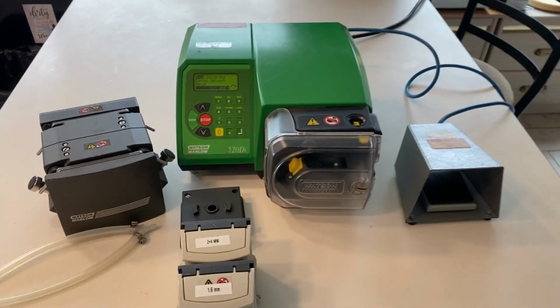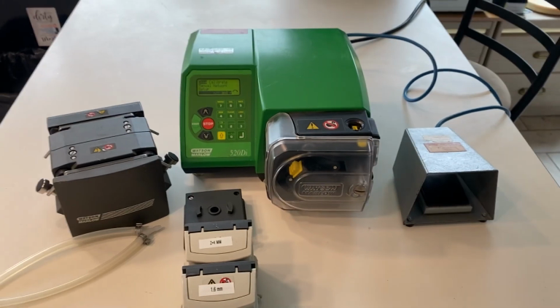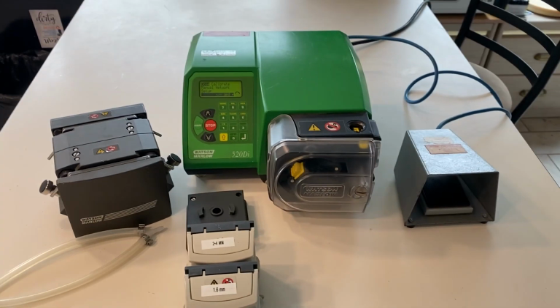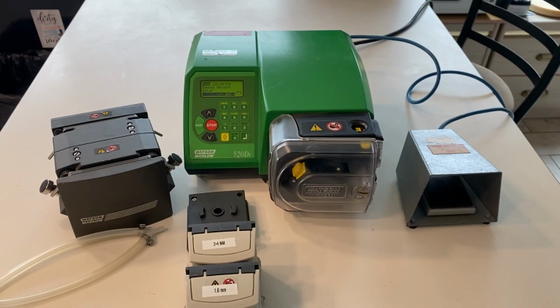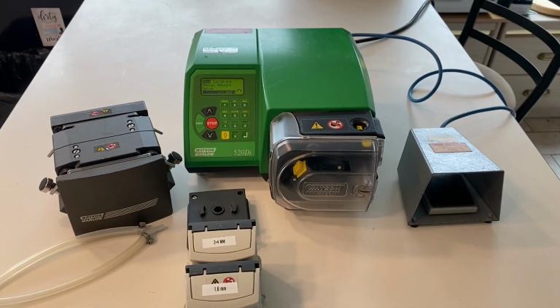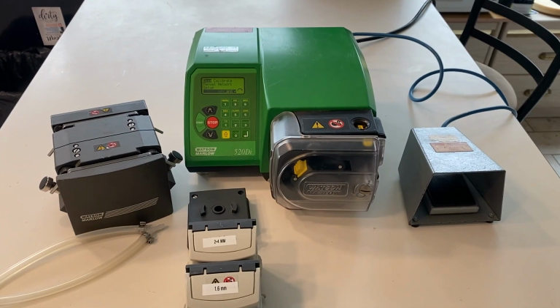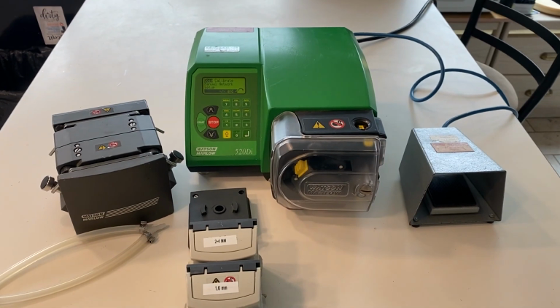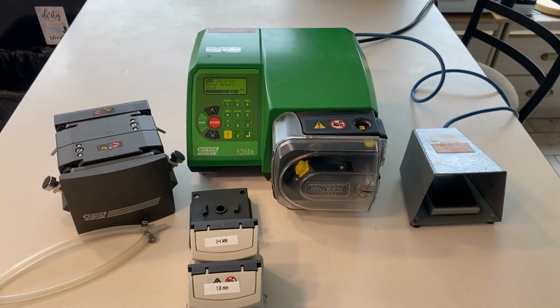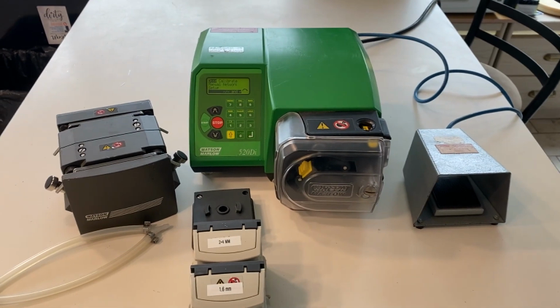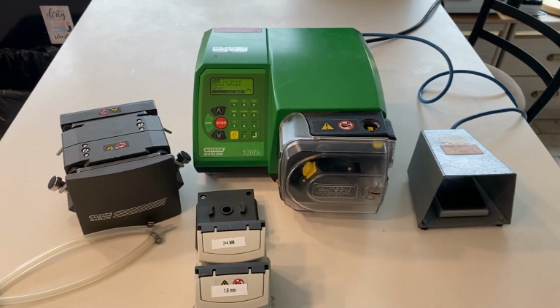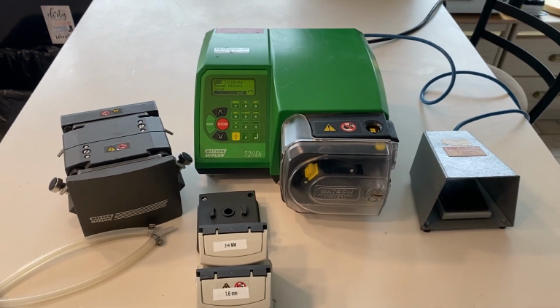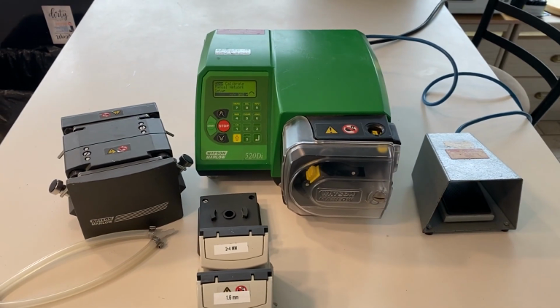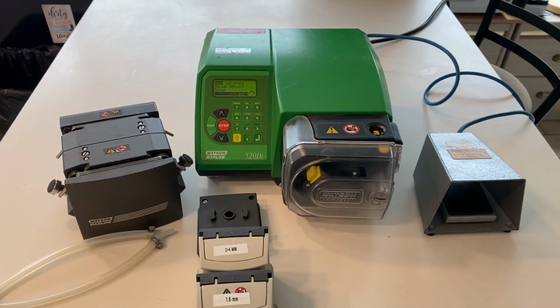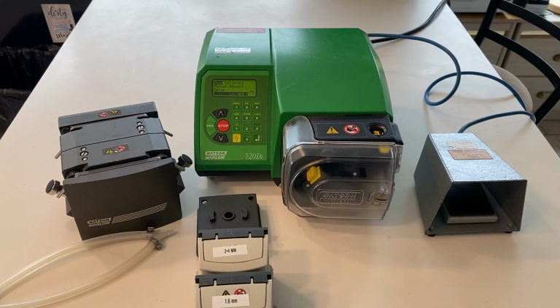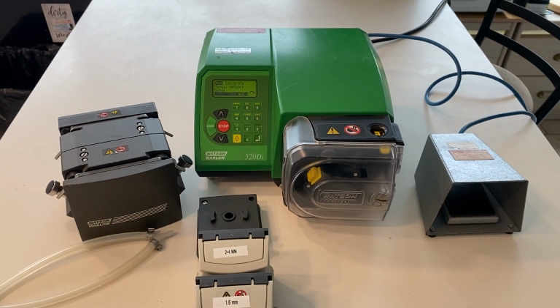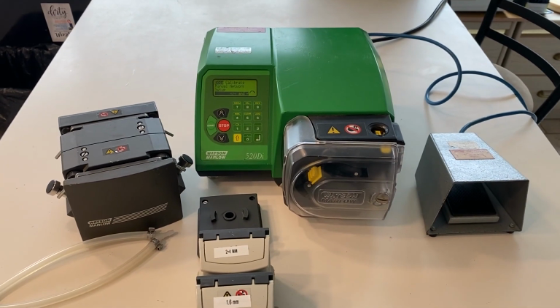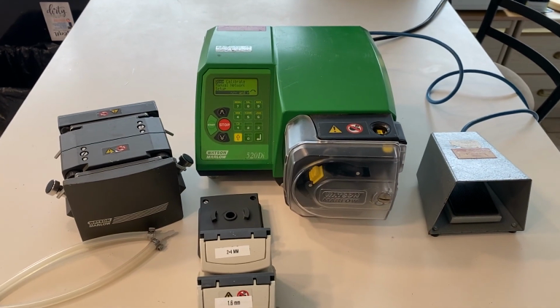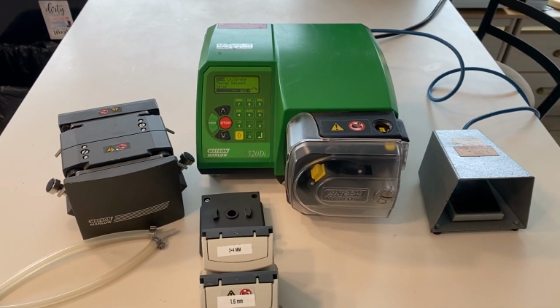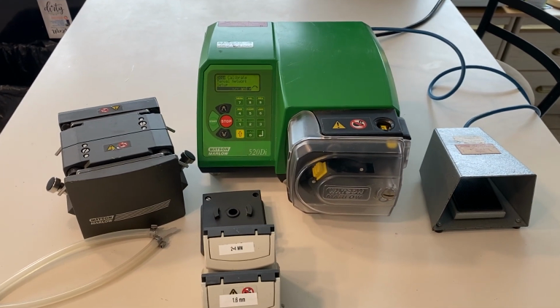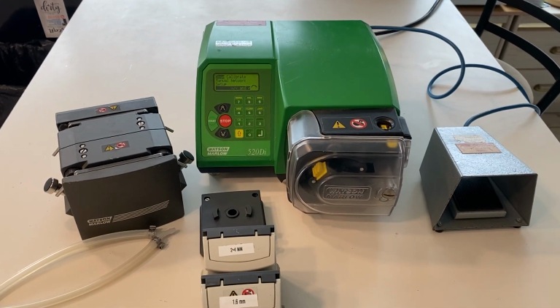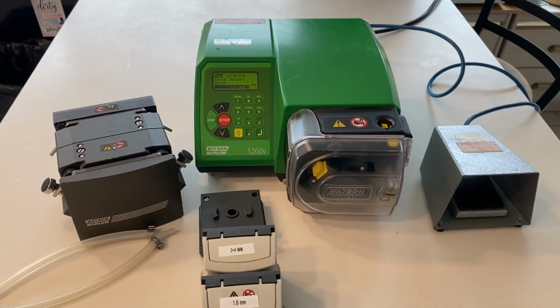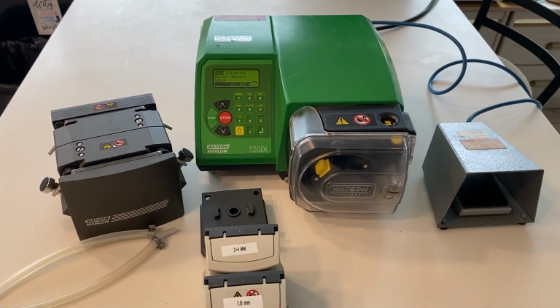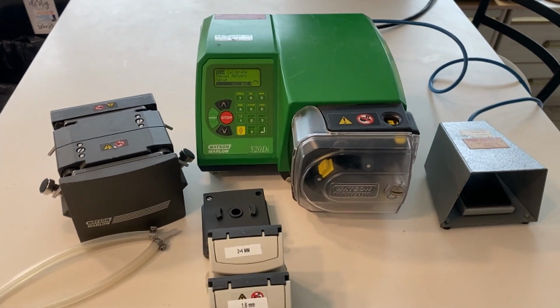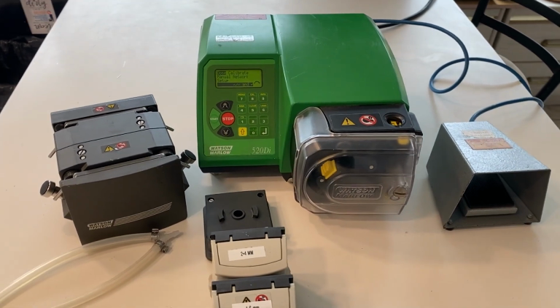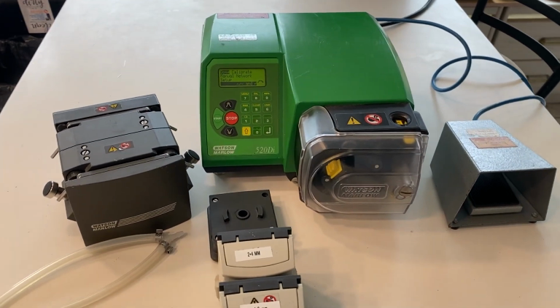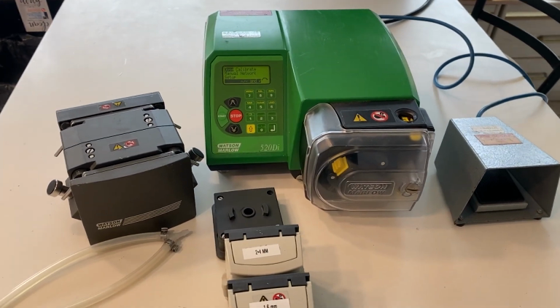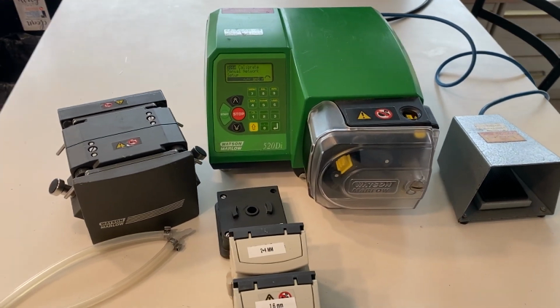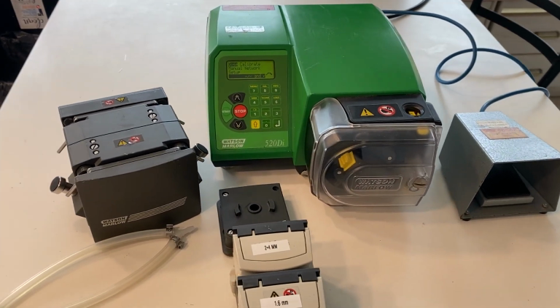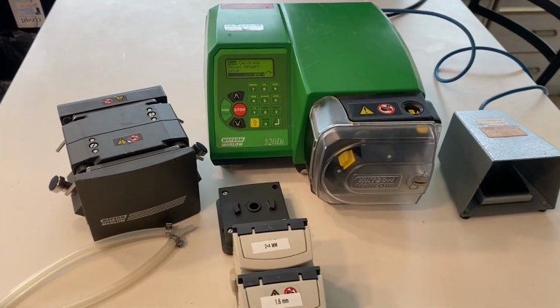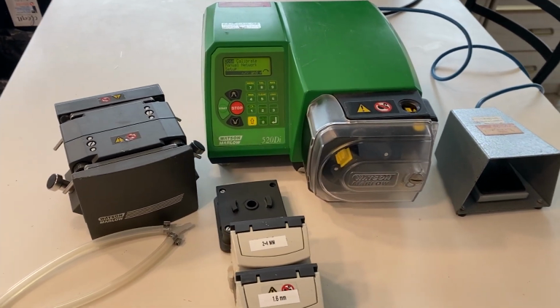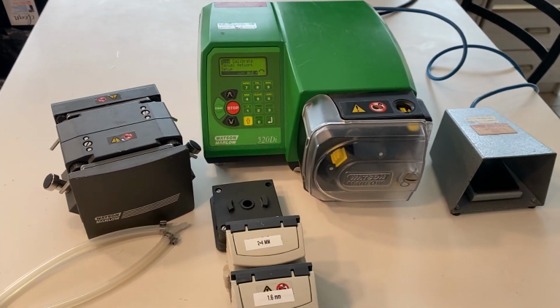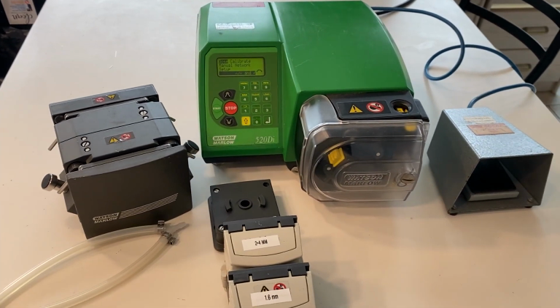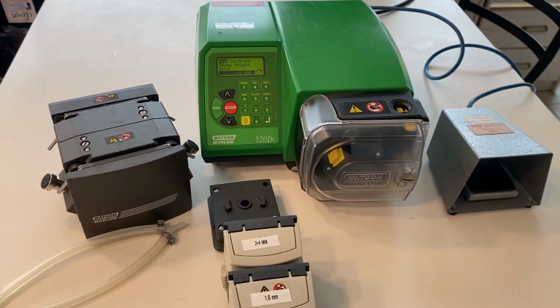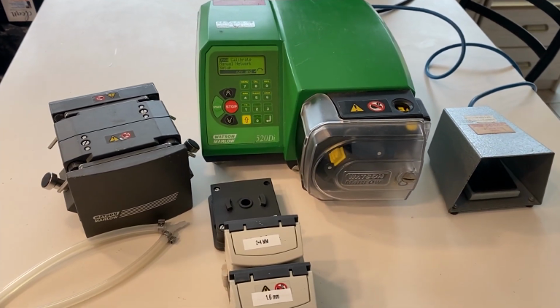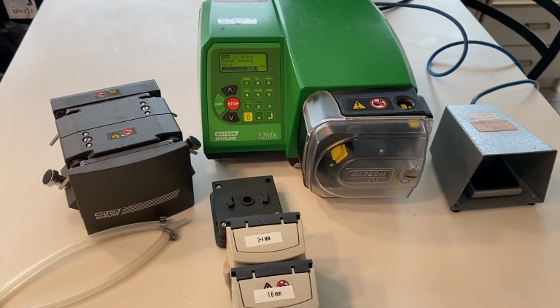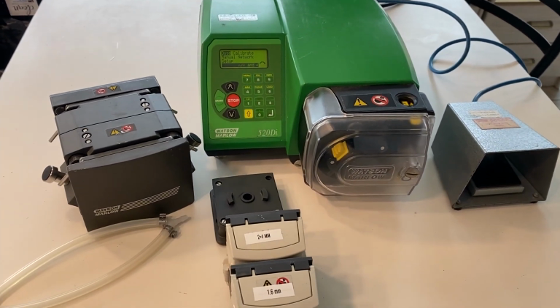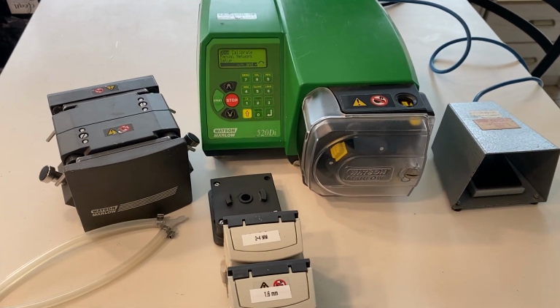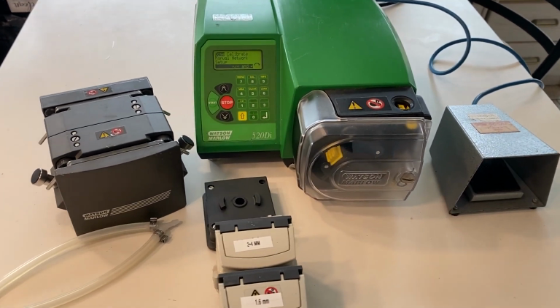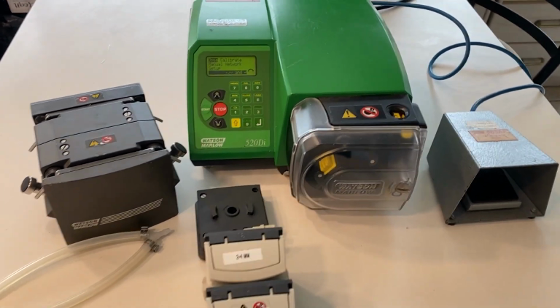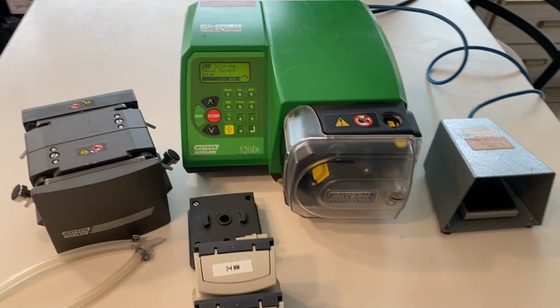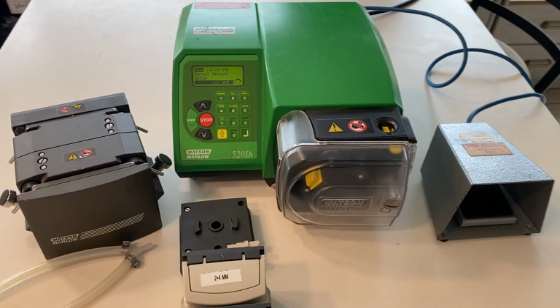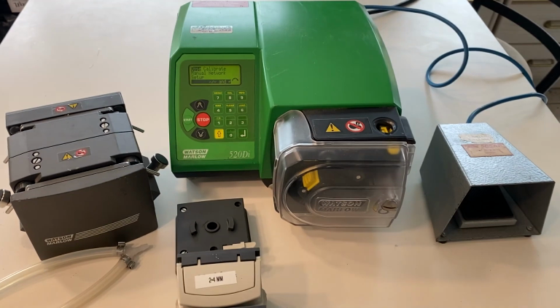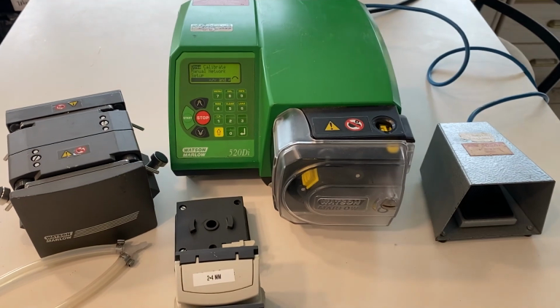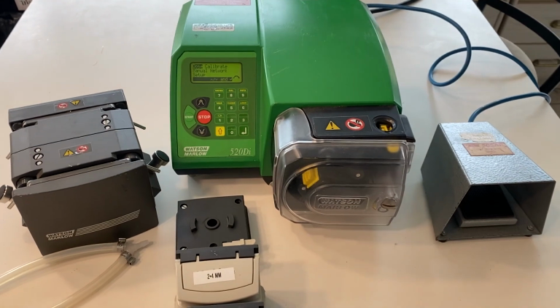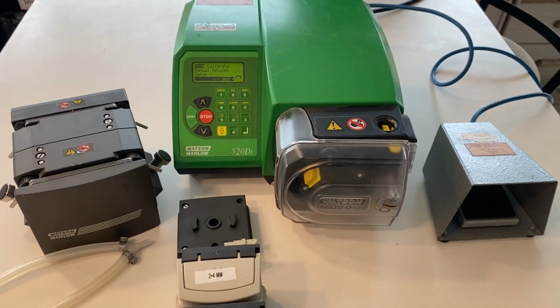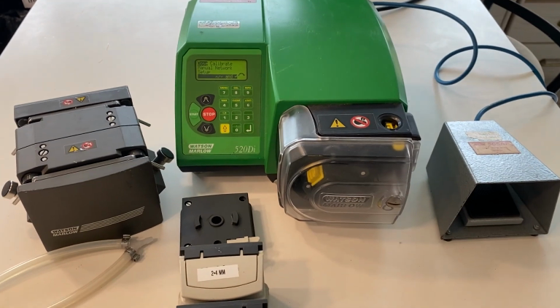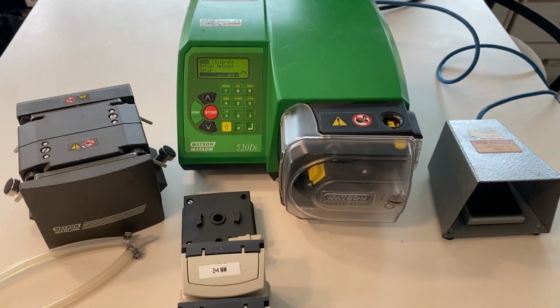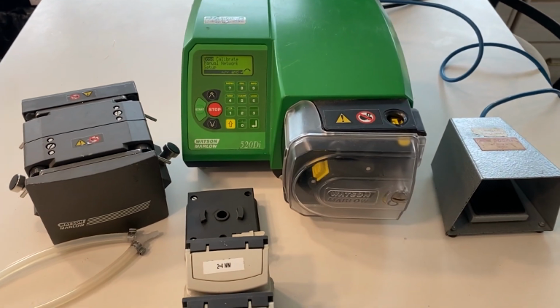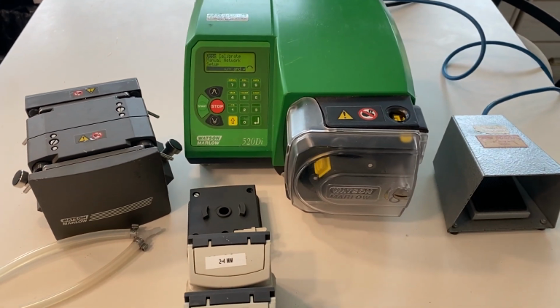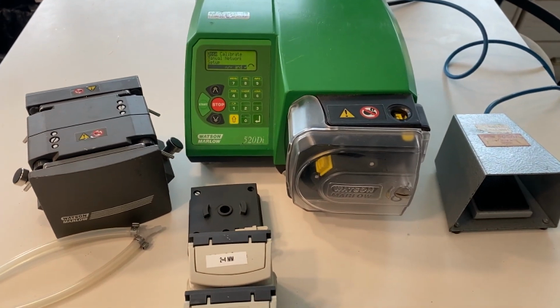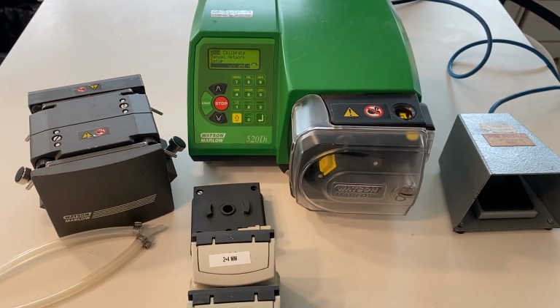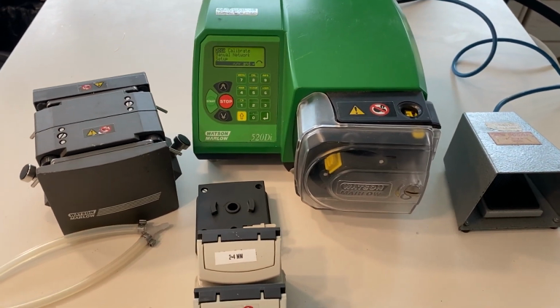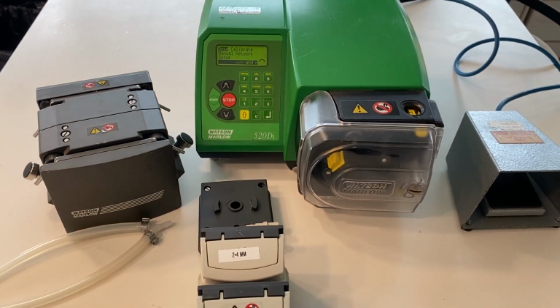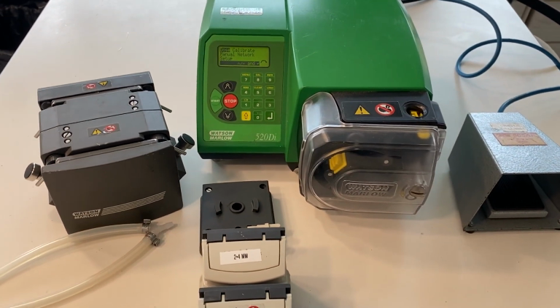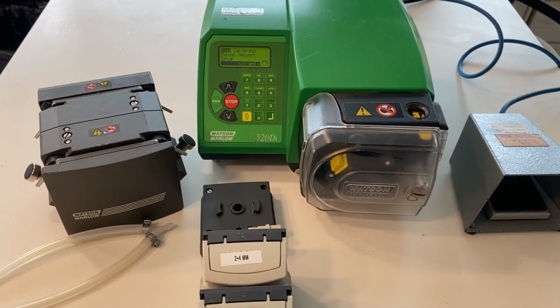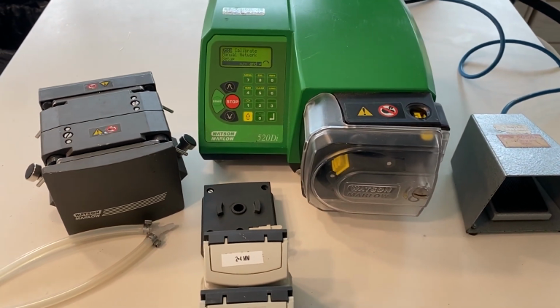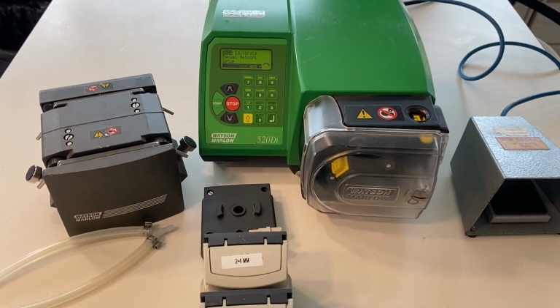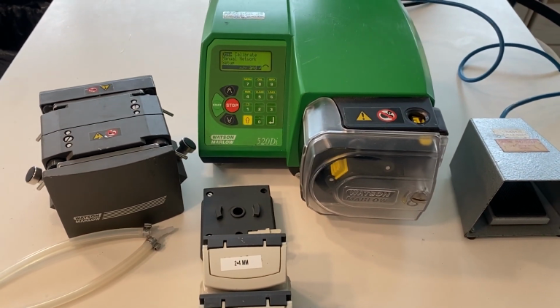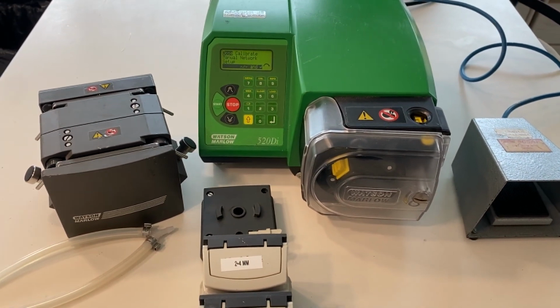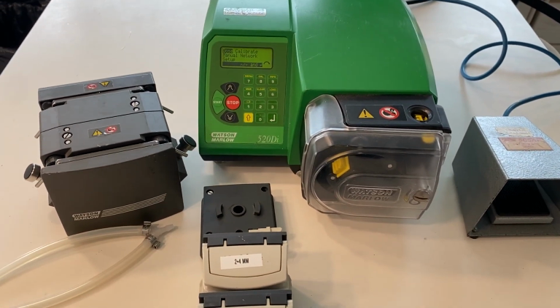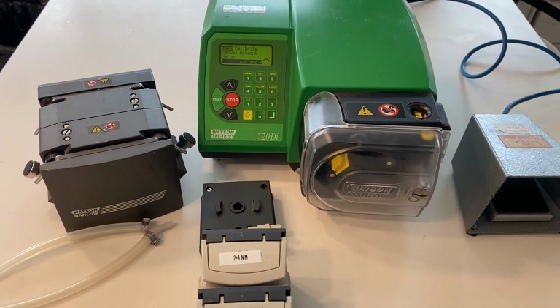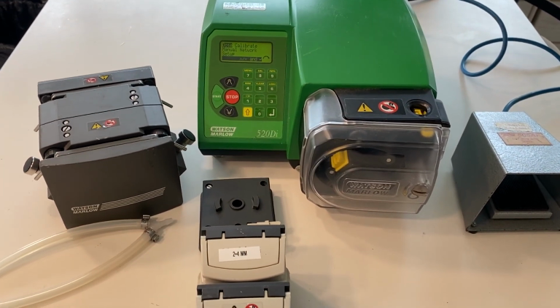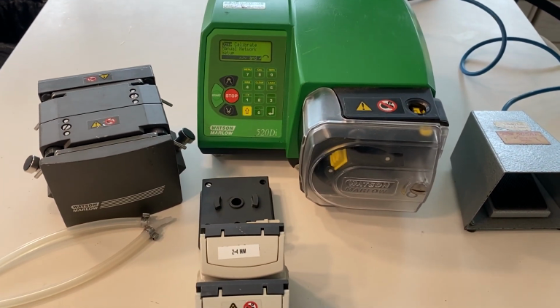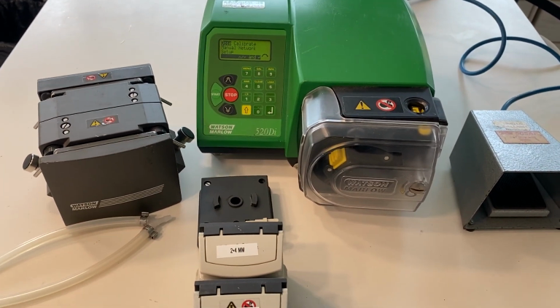The Watson Marlow 520Di has several pump head options. Here are three of the most popular ones.